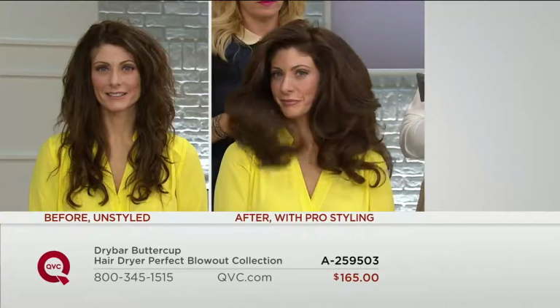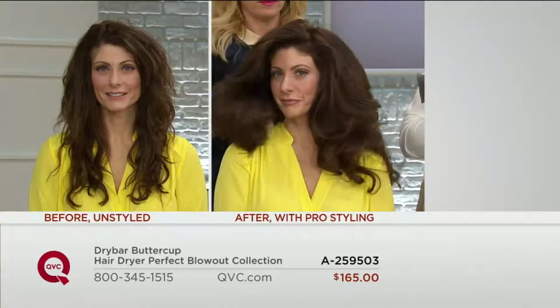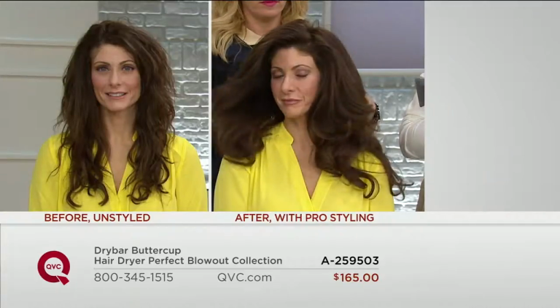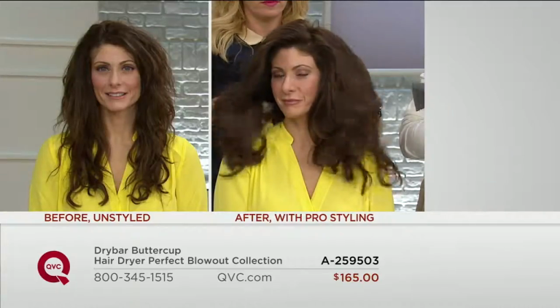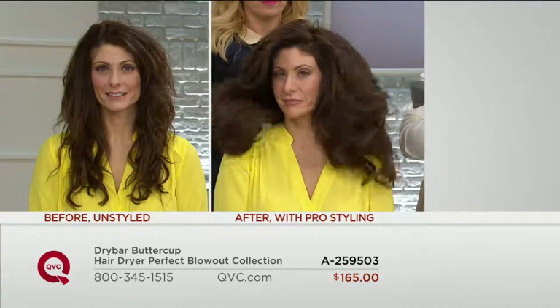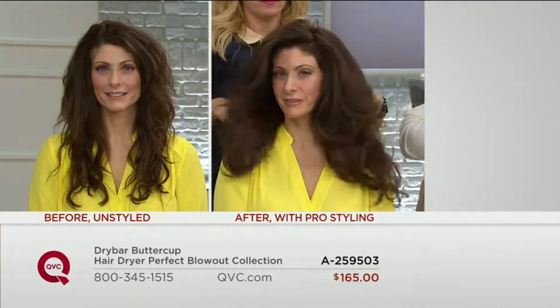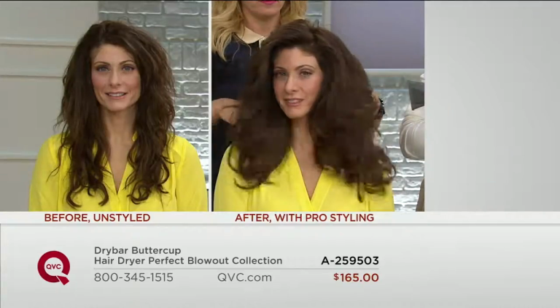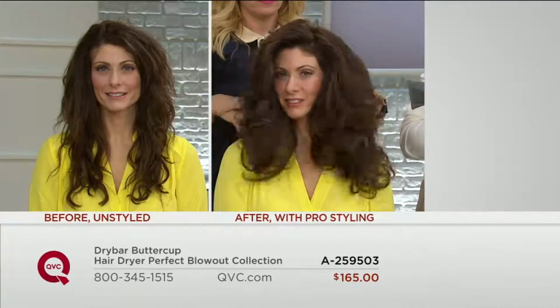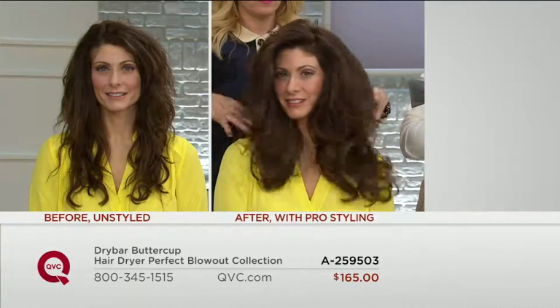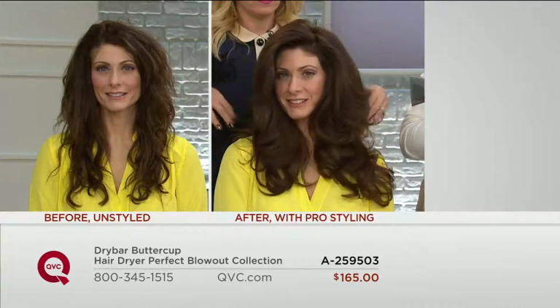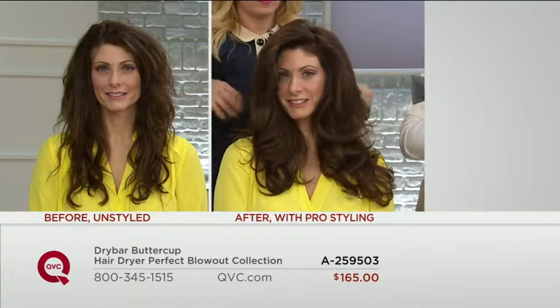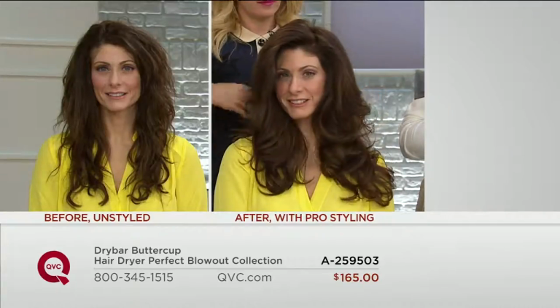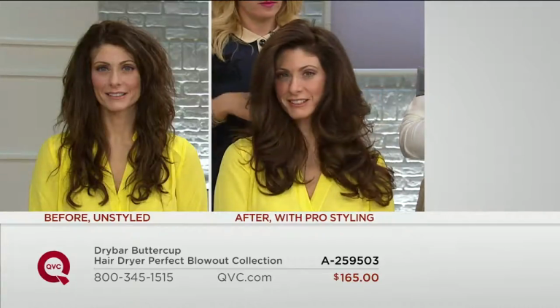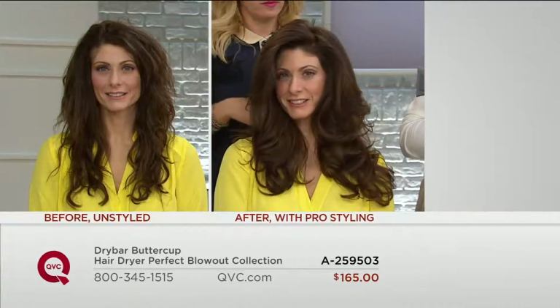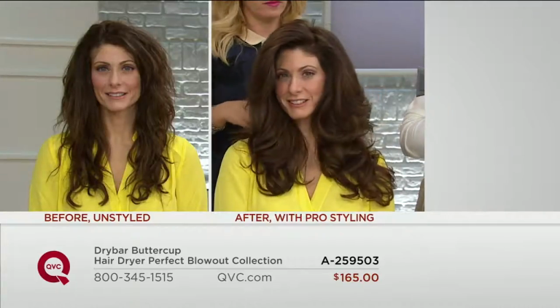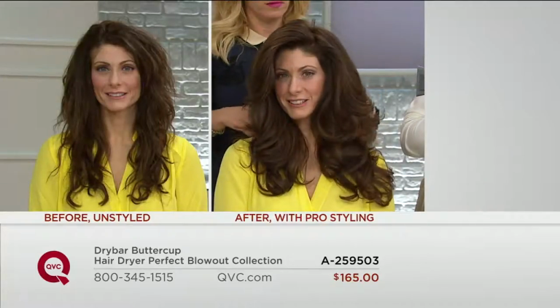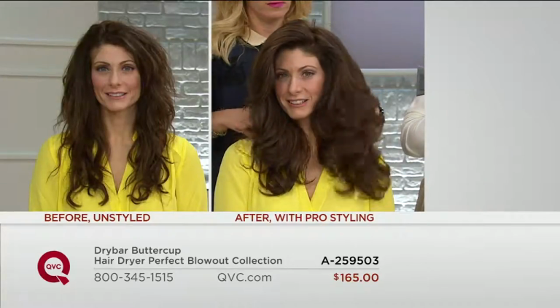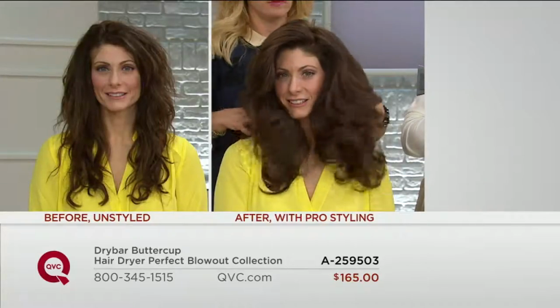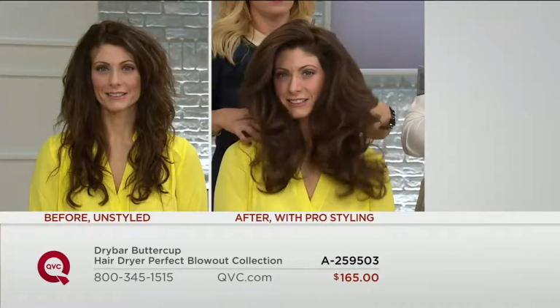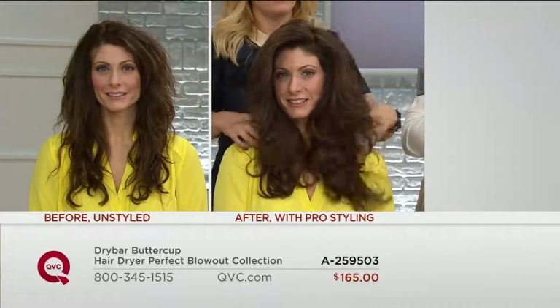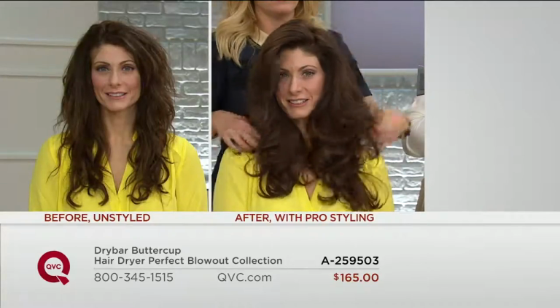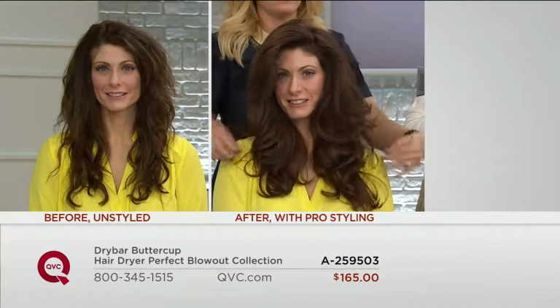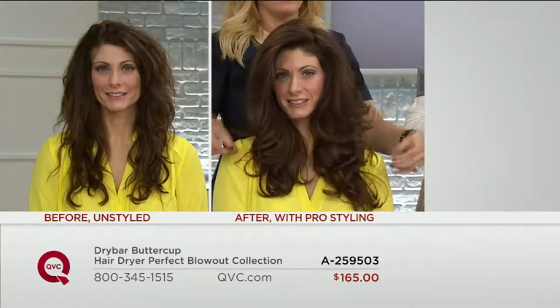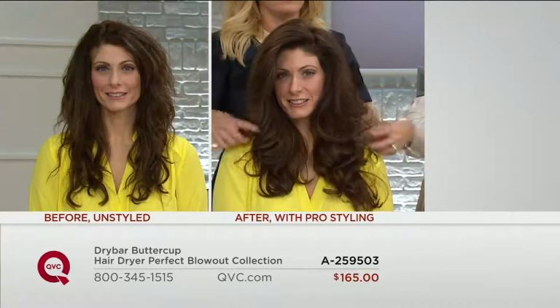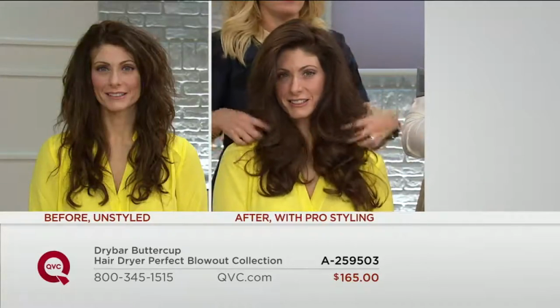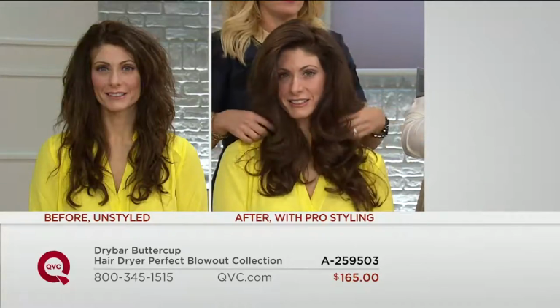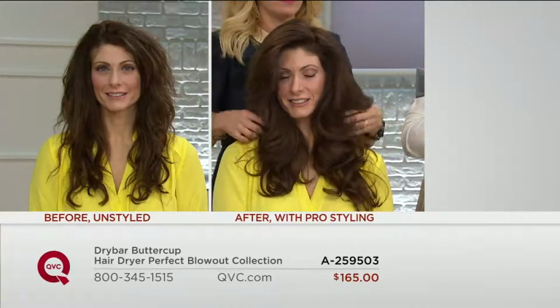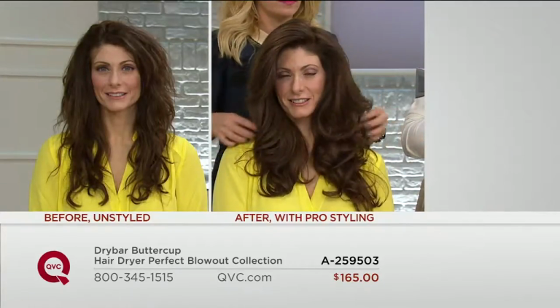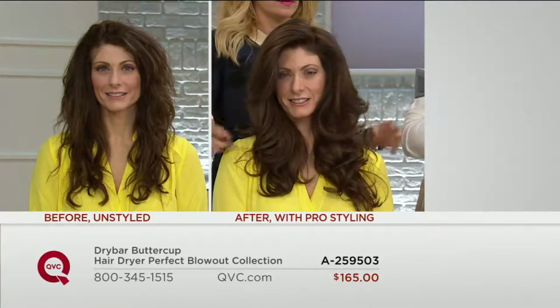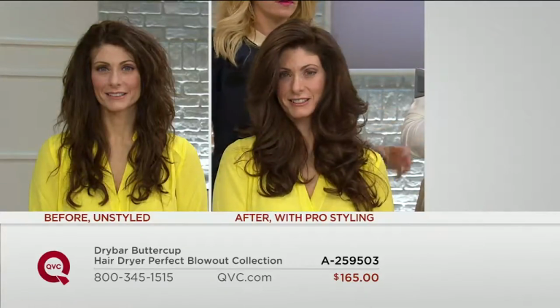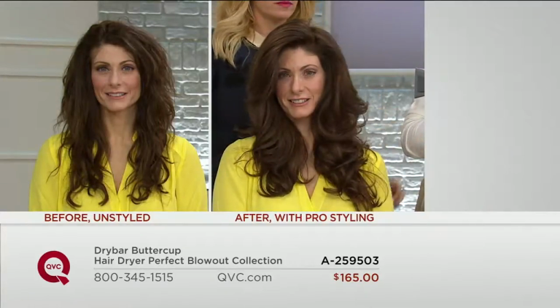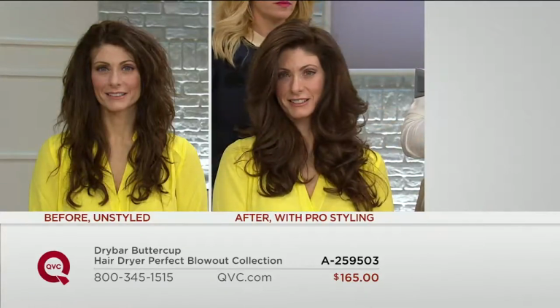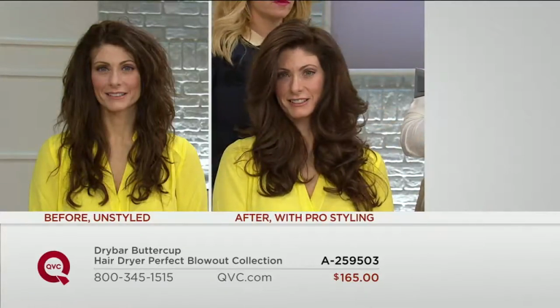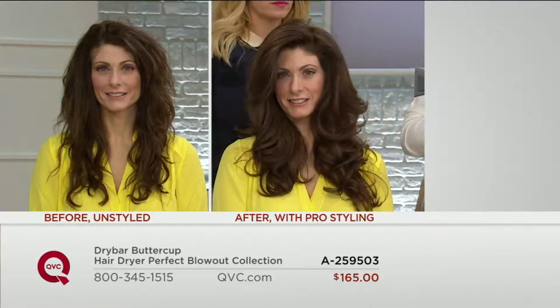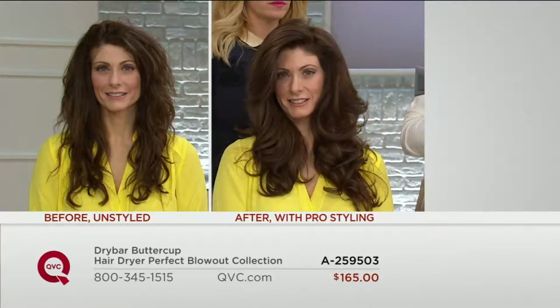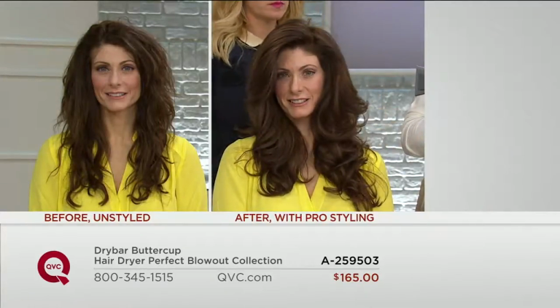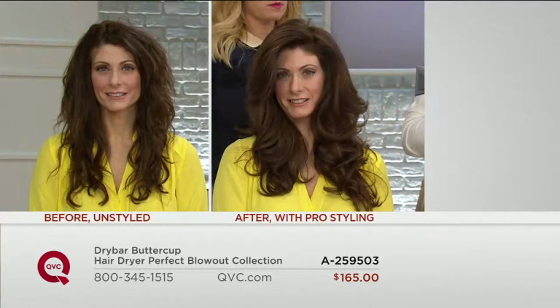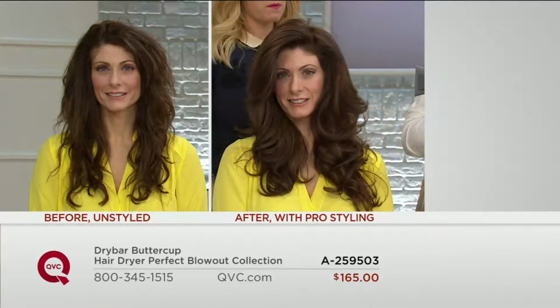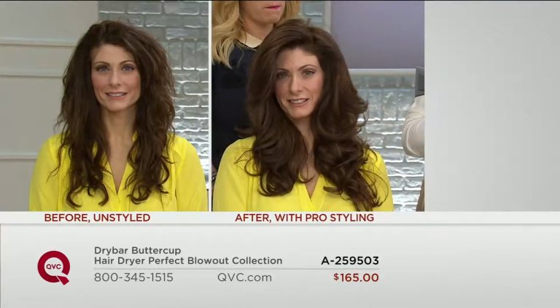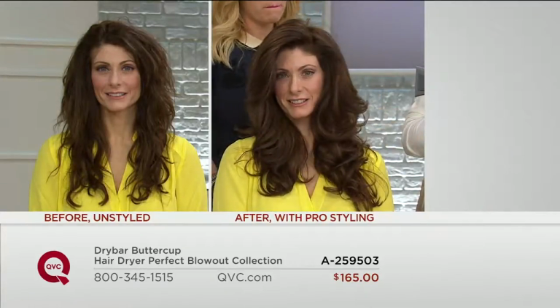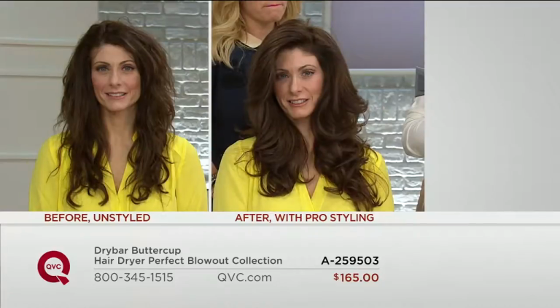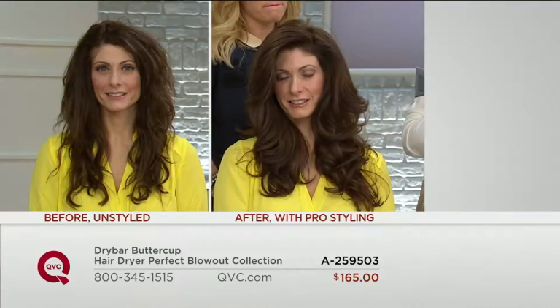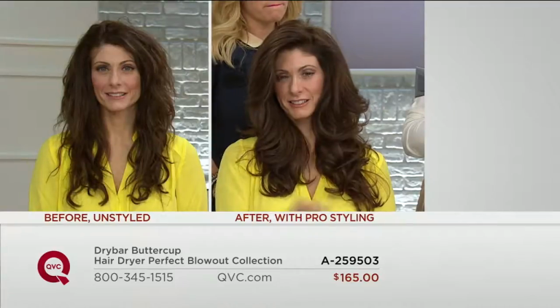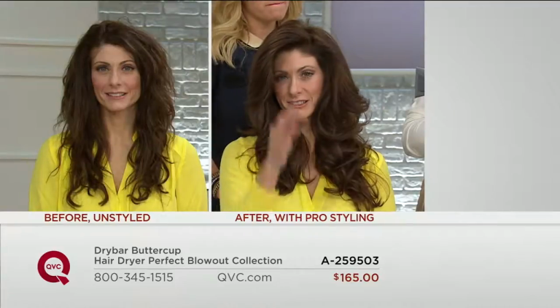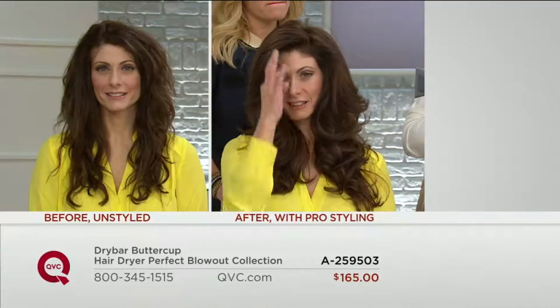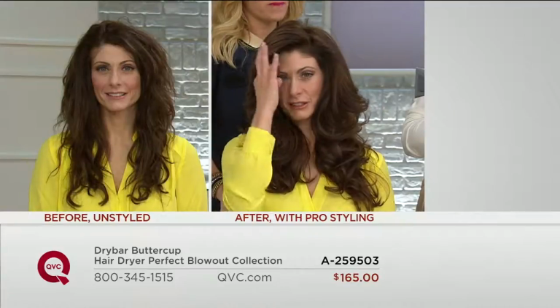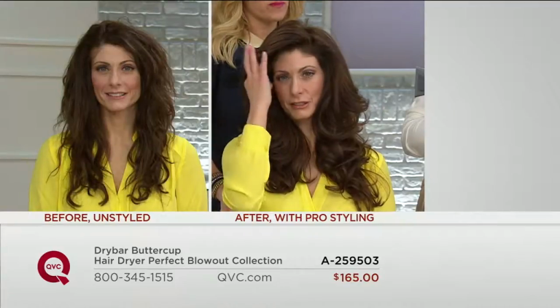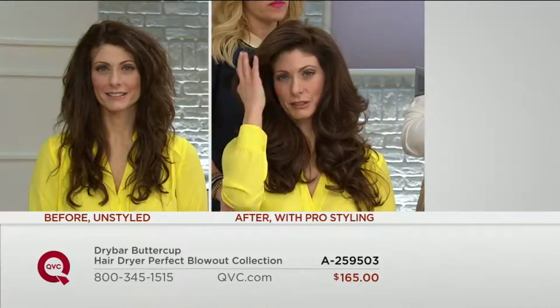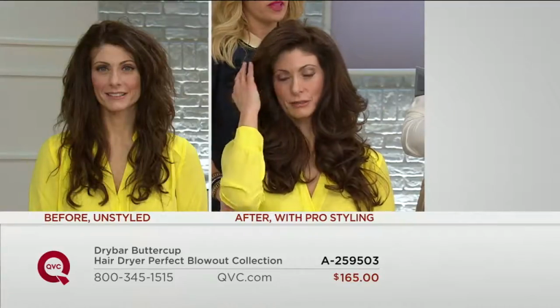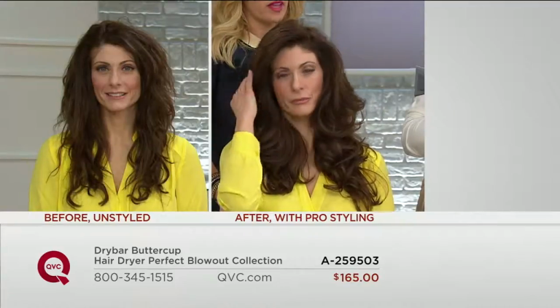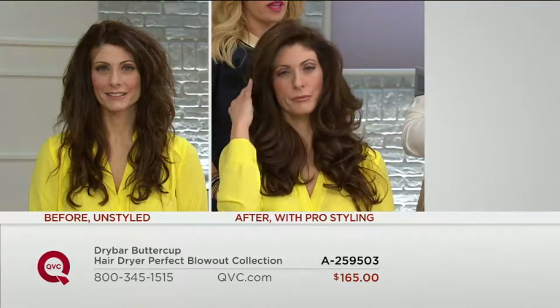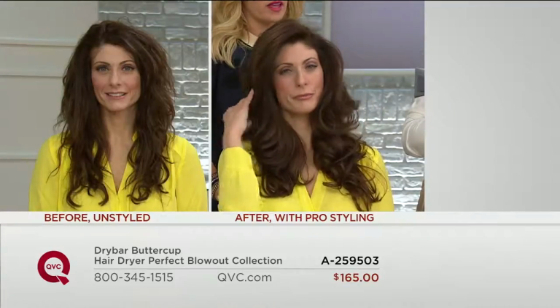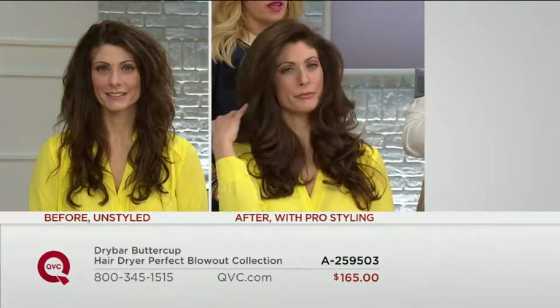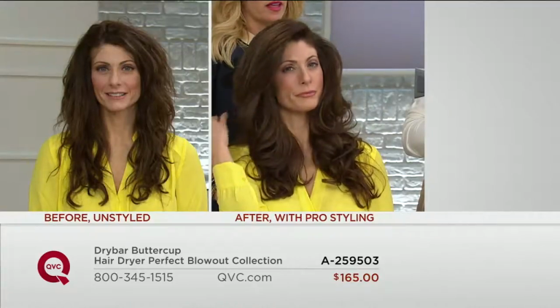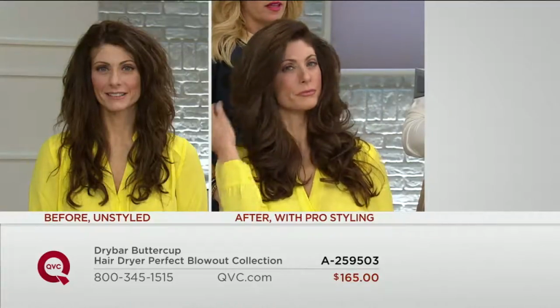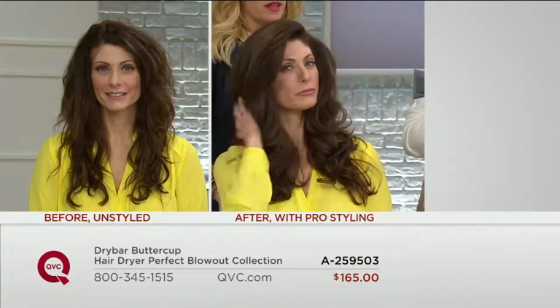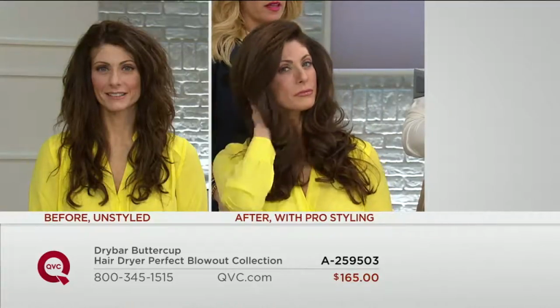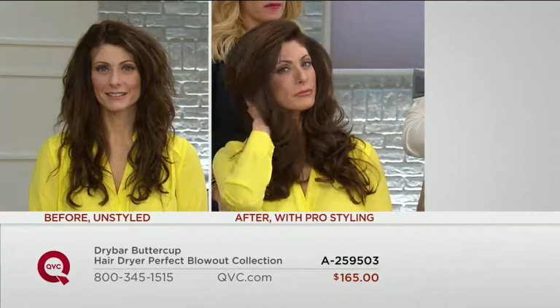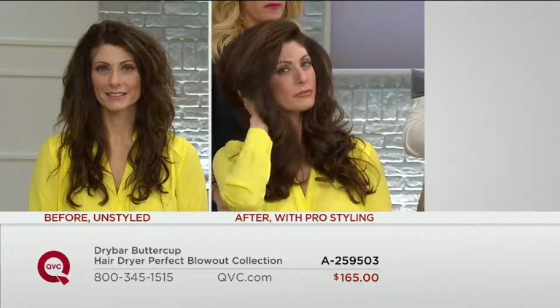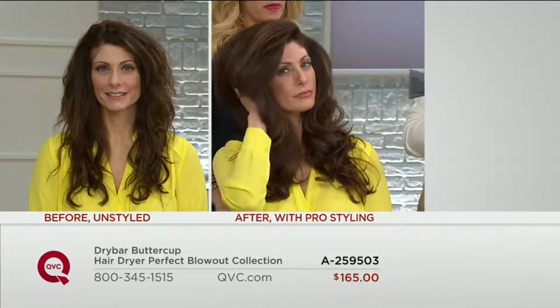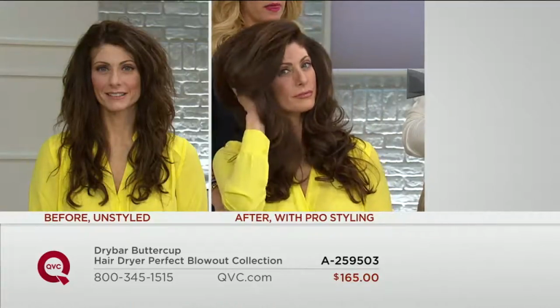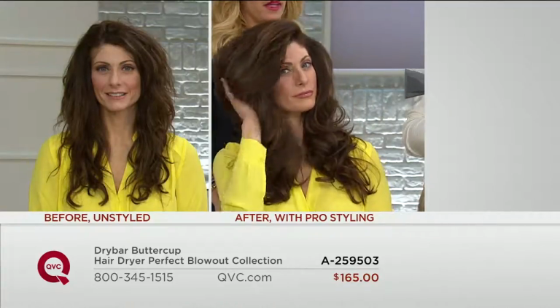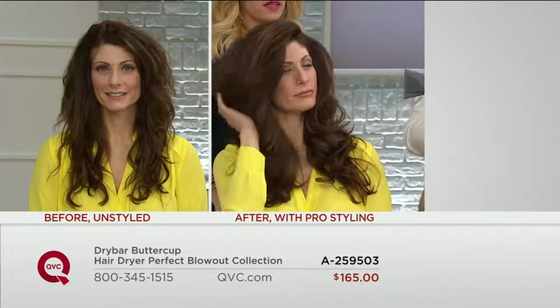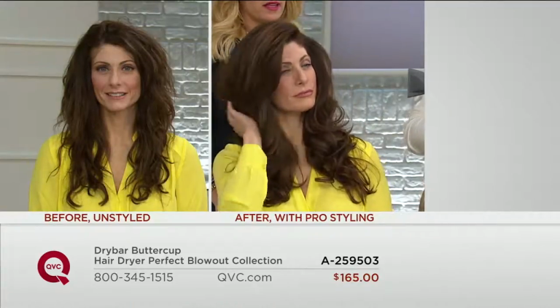You have the nano-ionic beads in here that are going to hydrate your hair as it's drying it quickly.